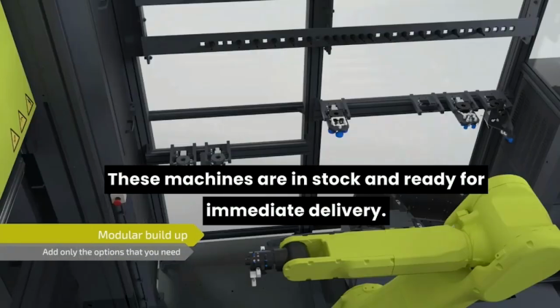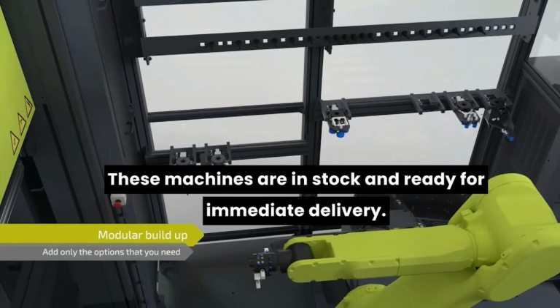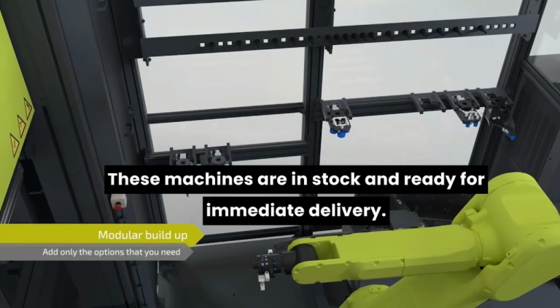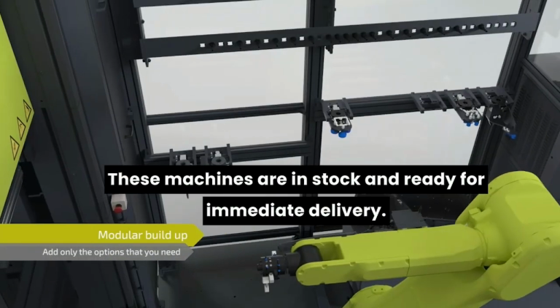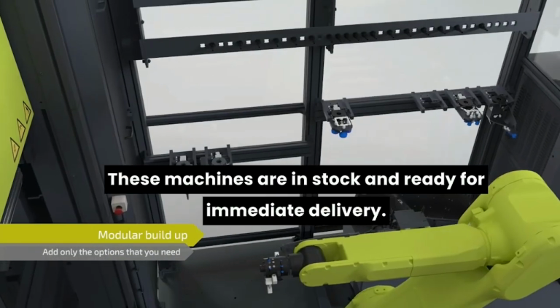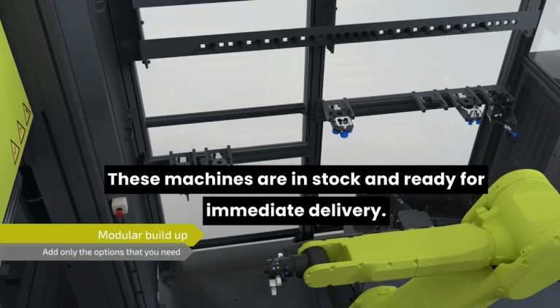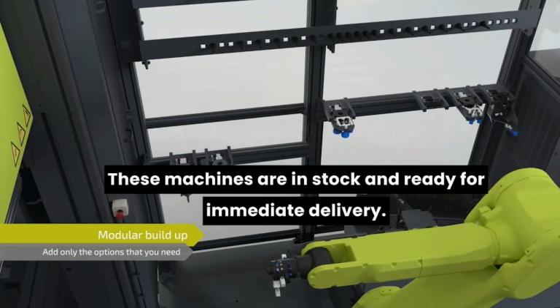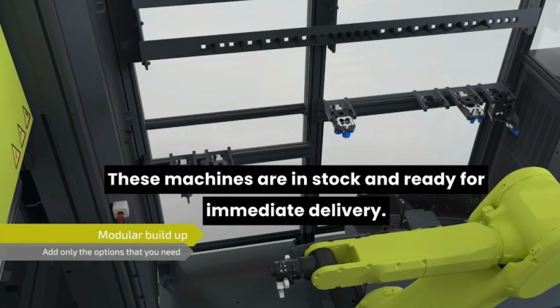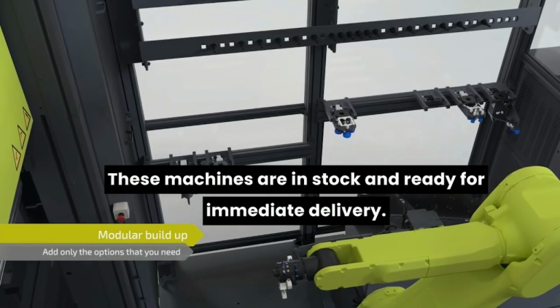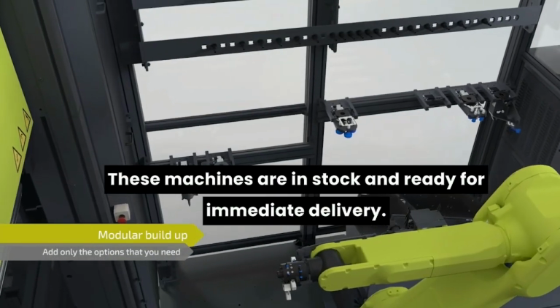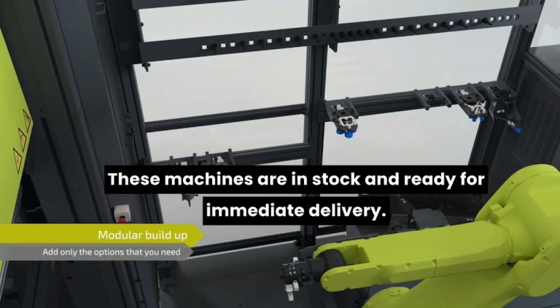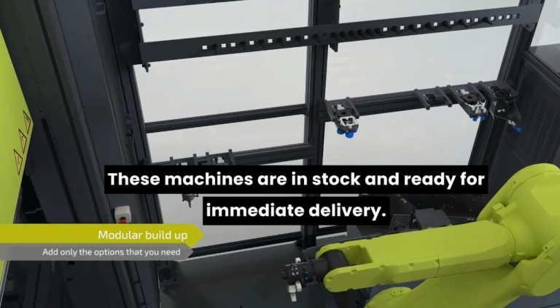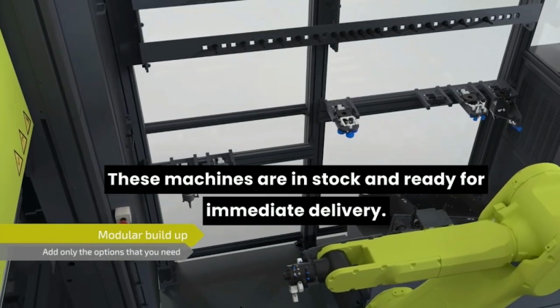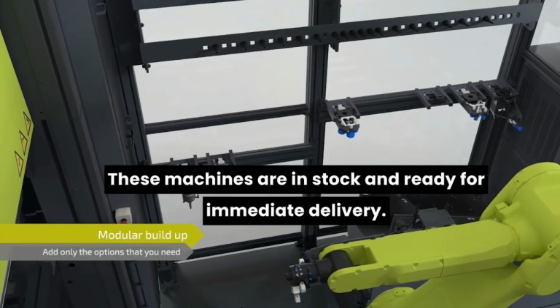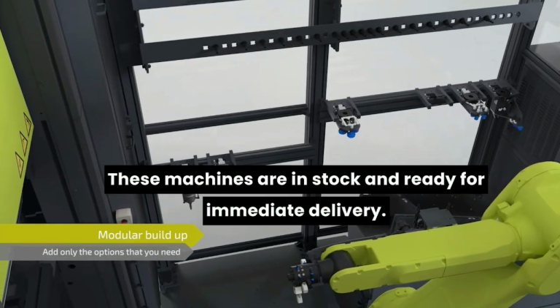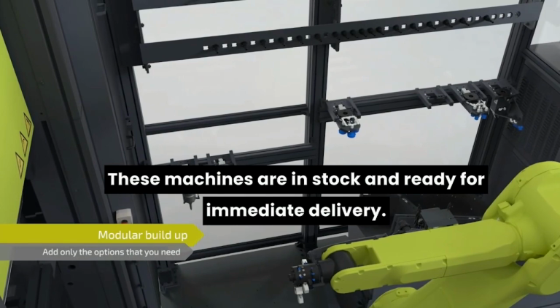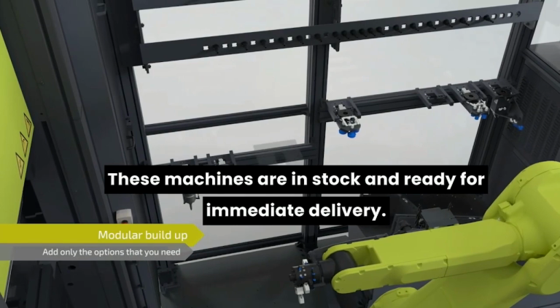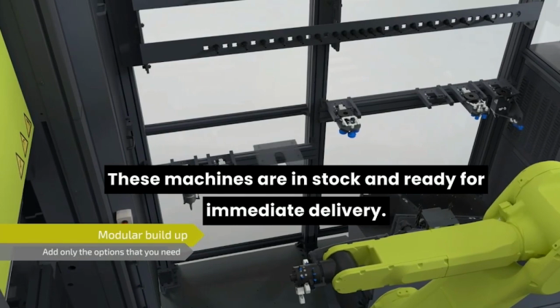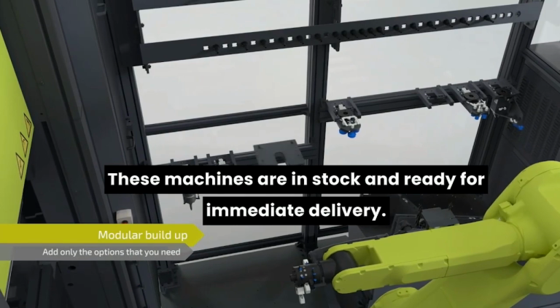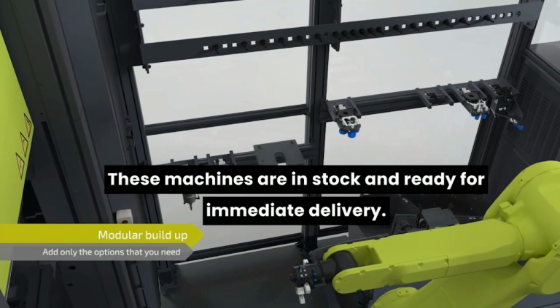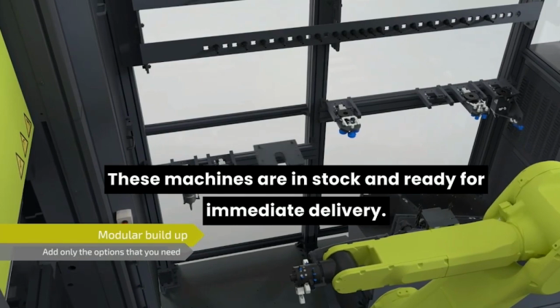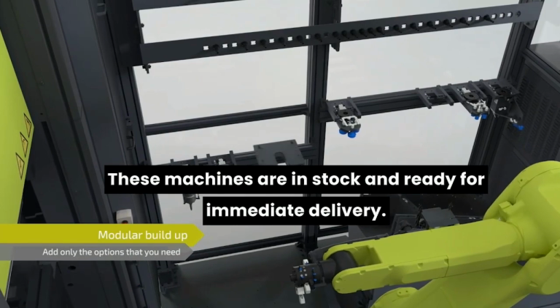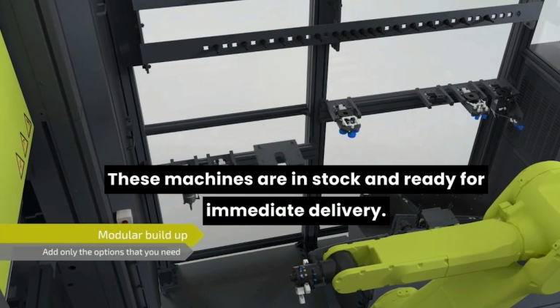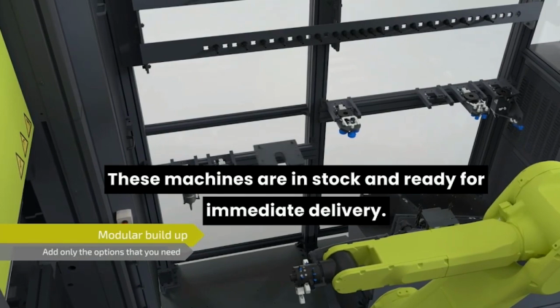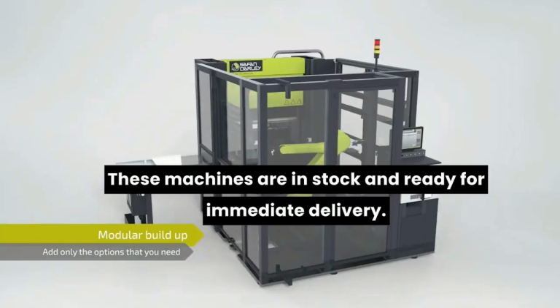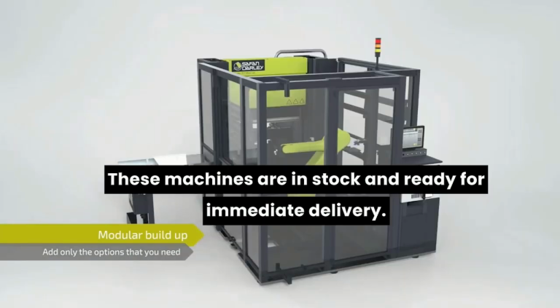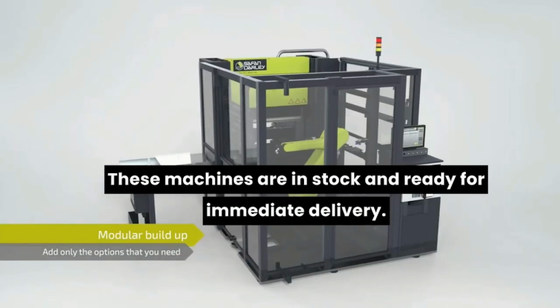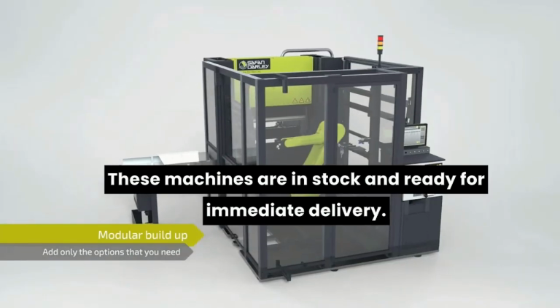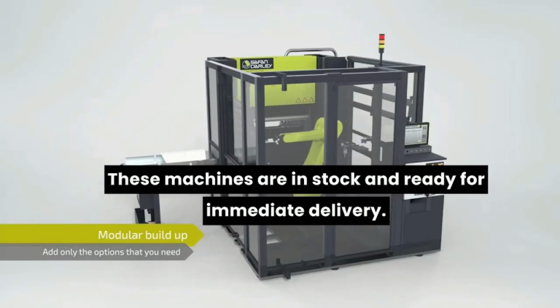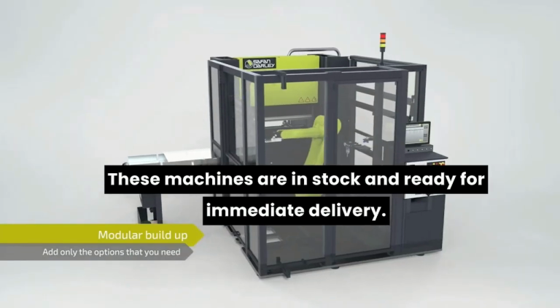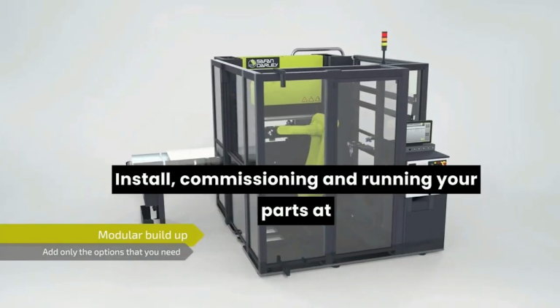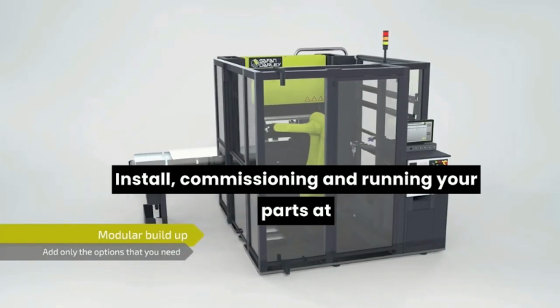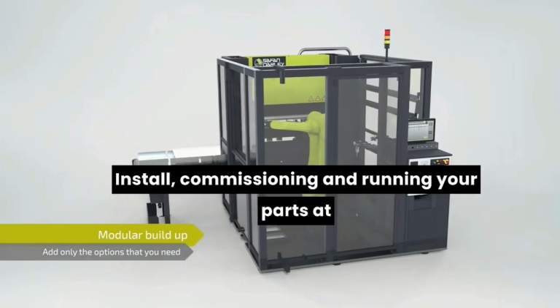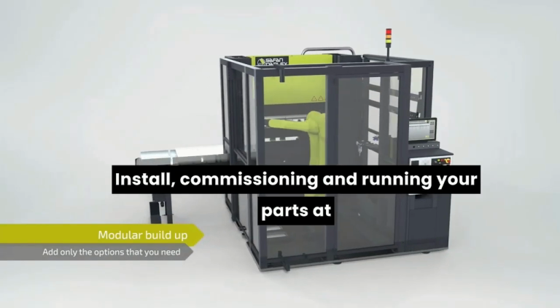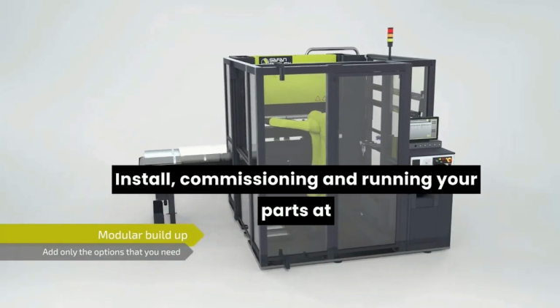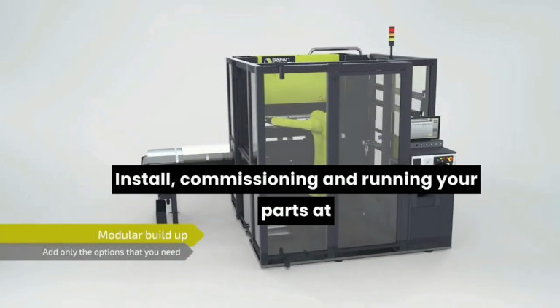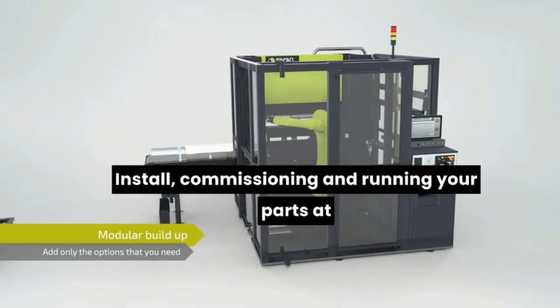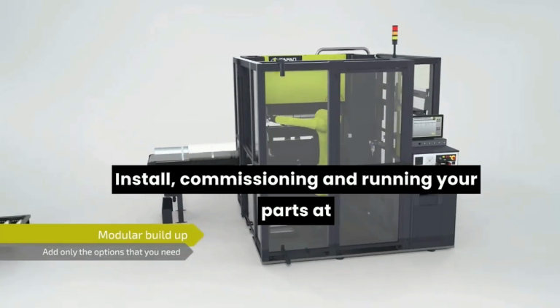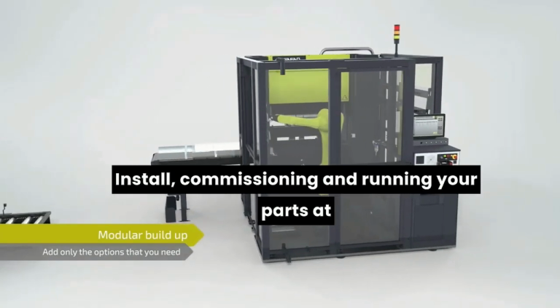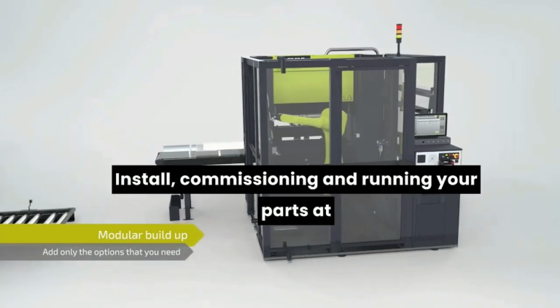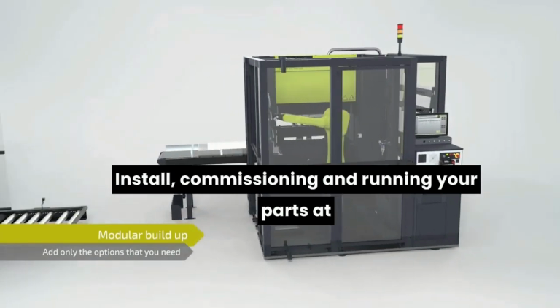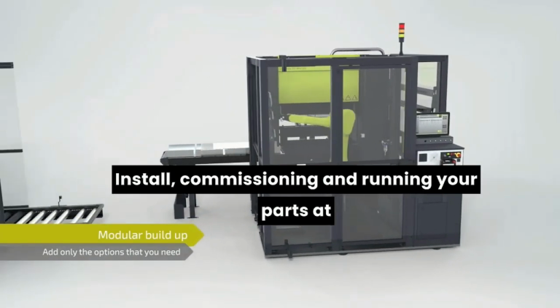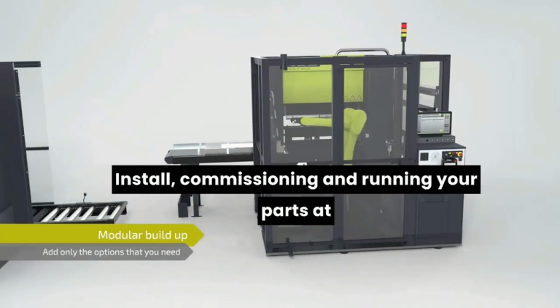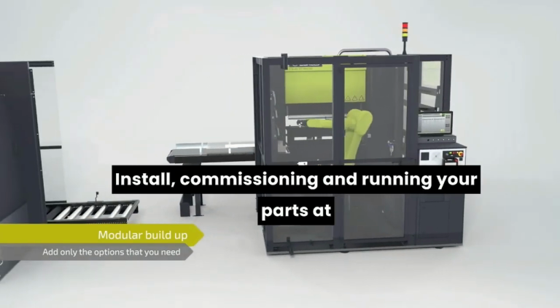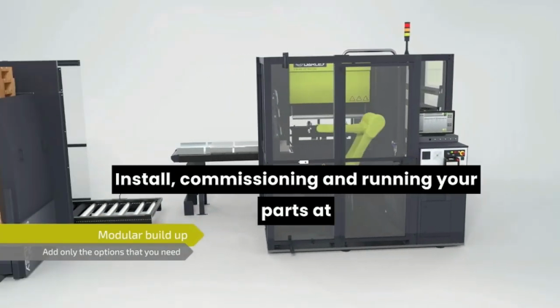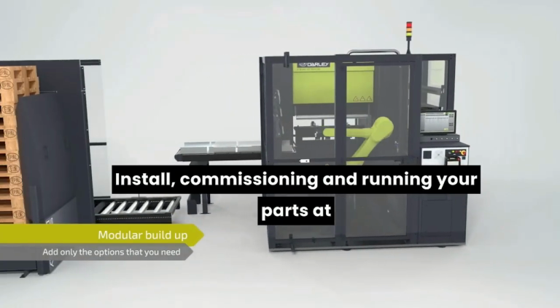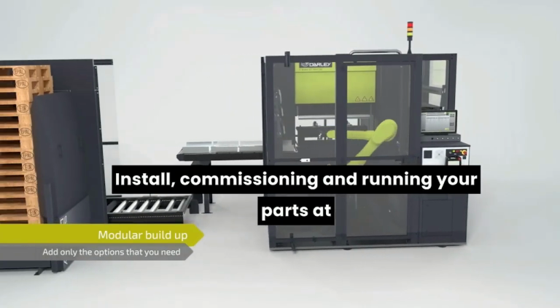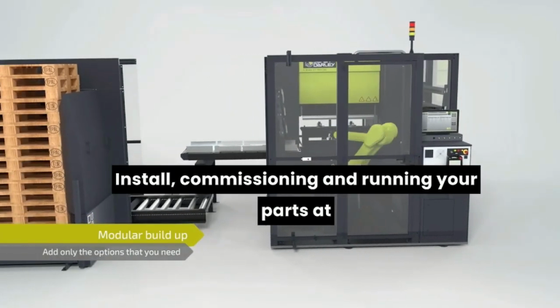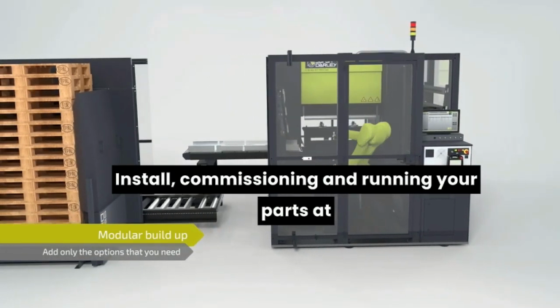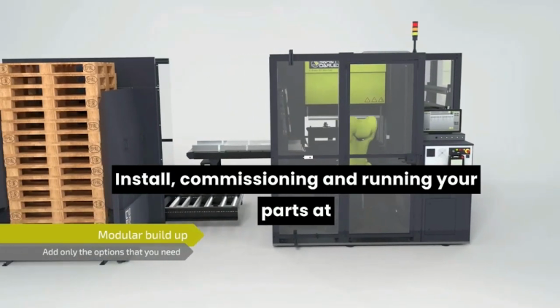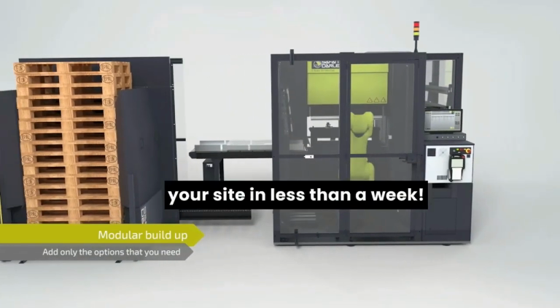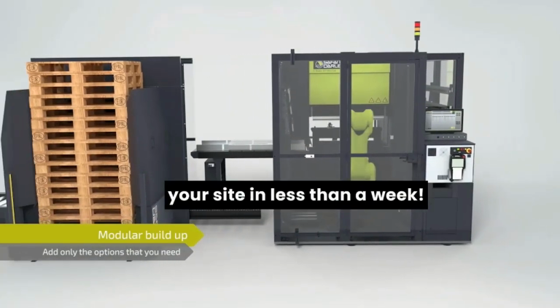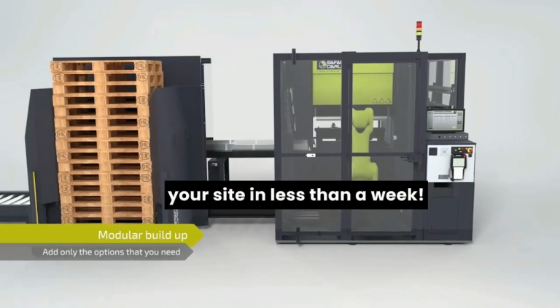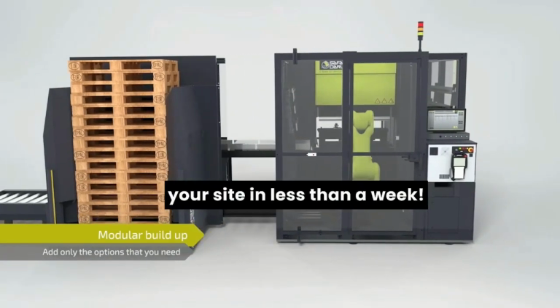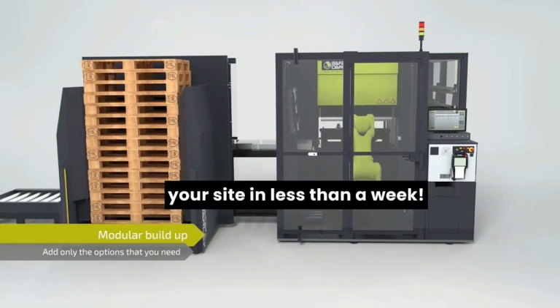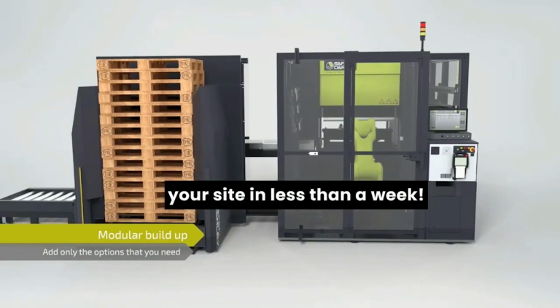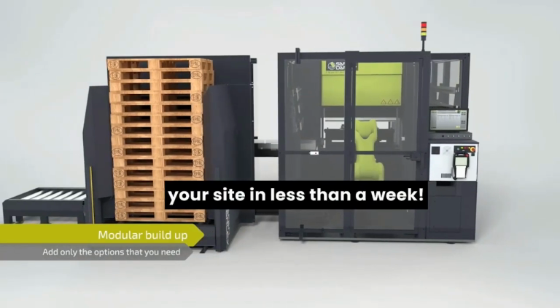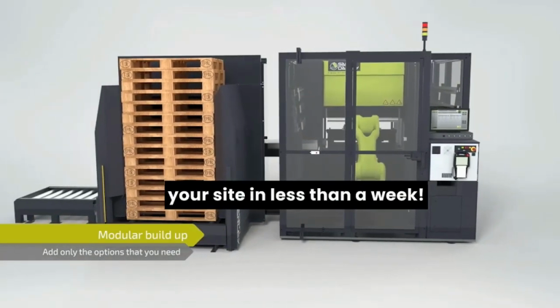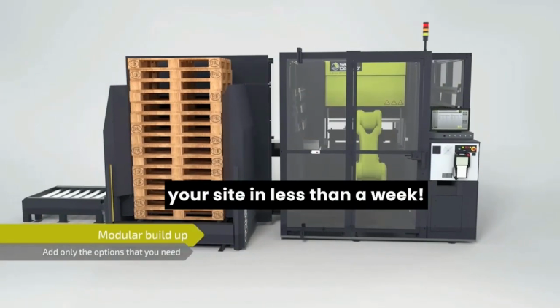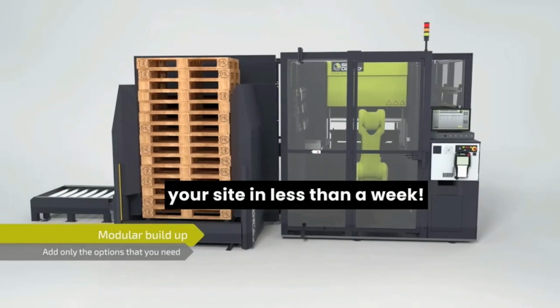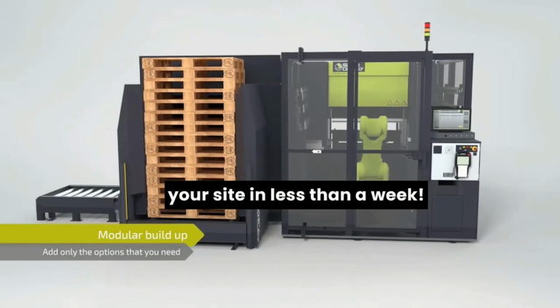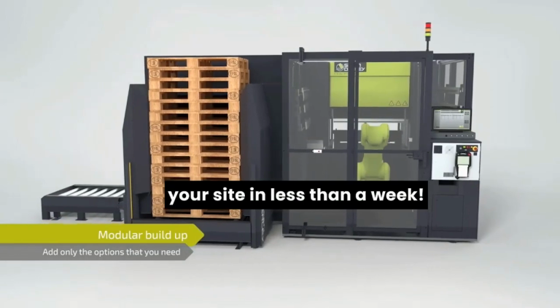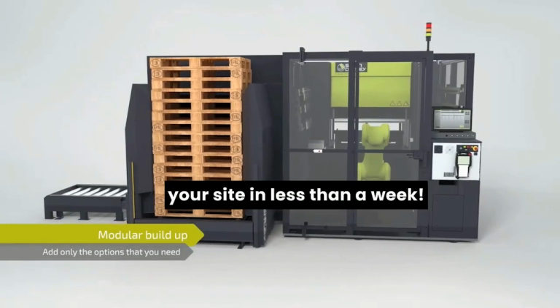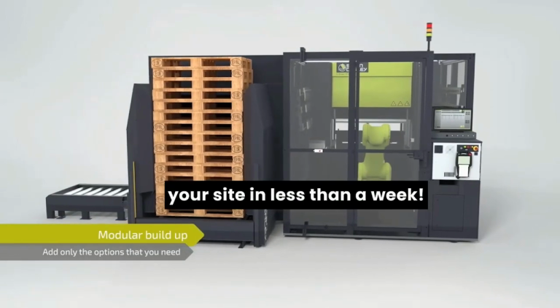These machines are in stock and ready for immediate delivery, install, commissioning and running your parts at your site in less than a week.